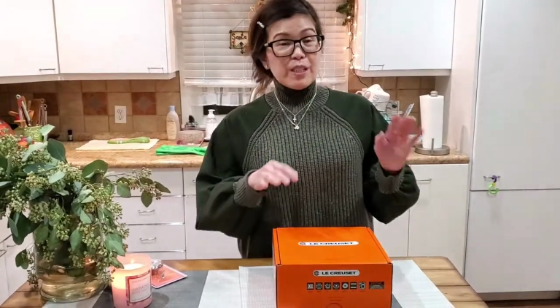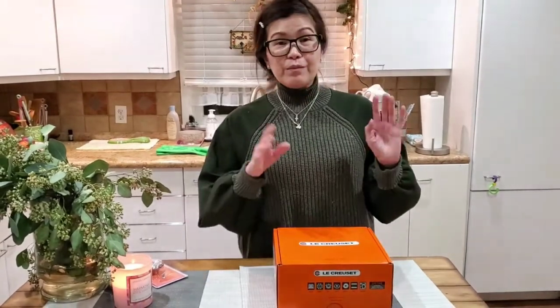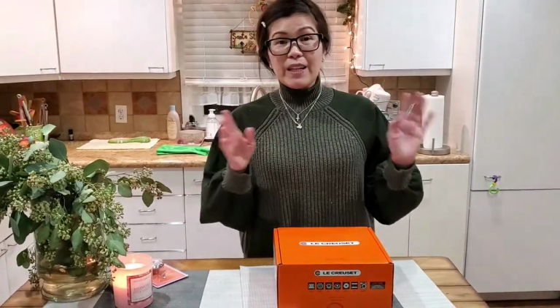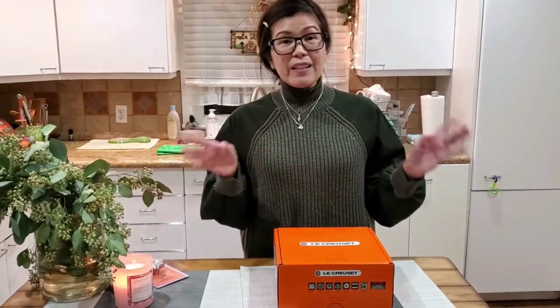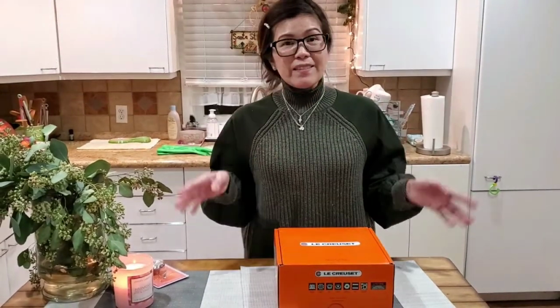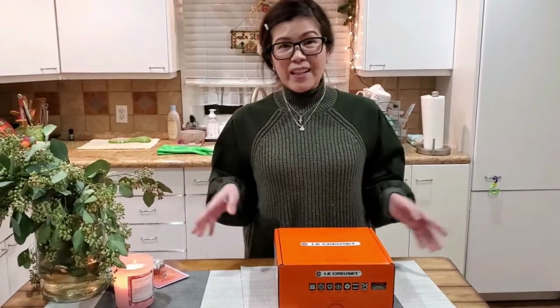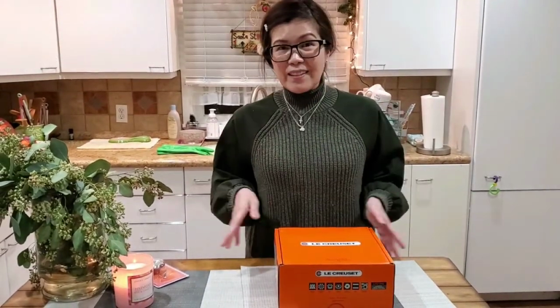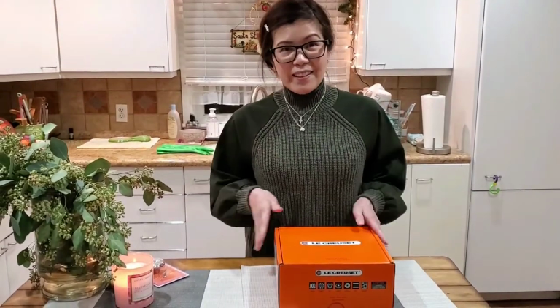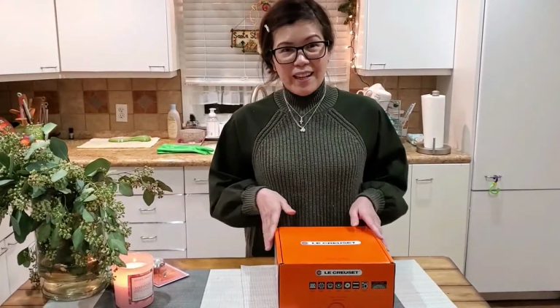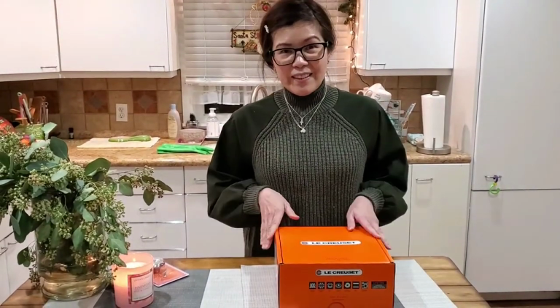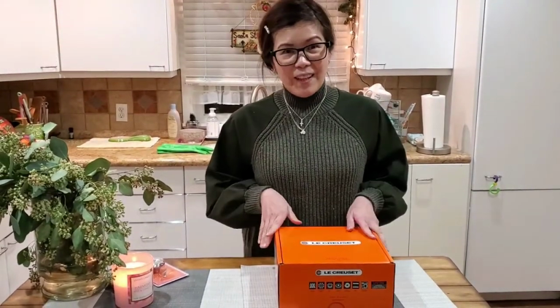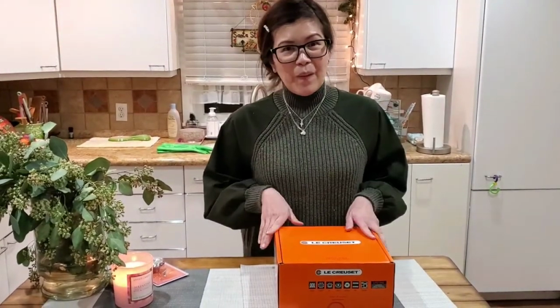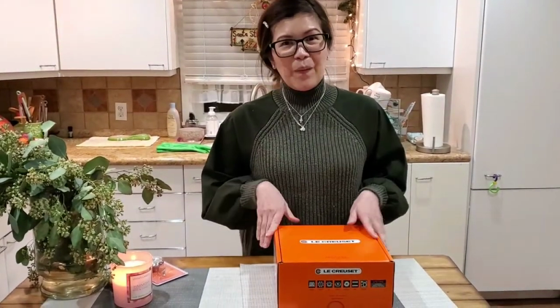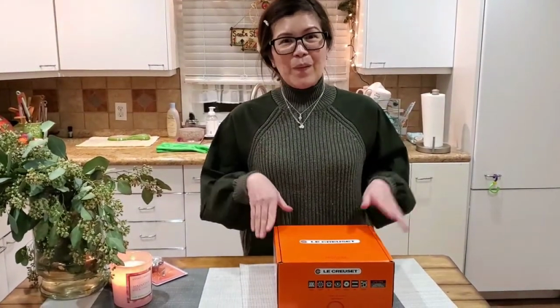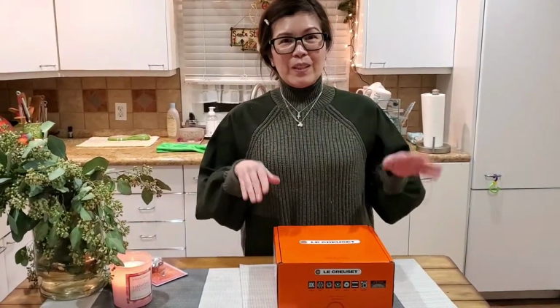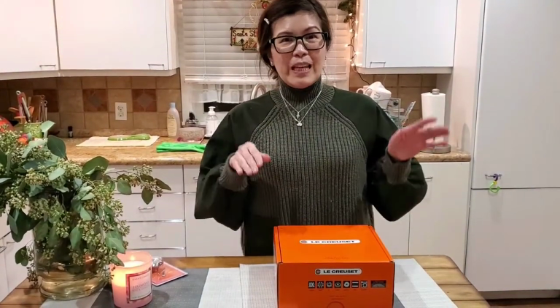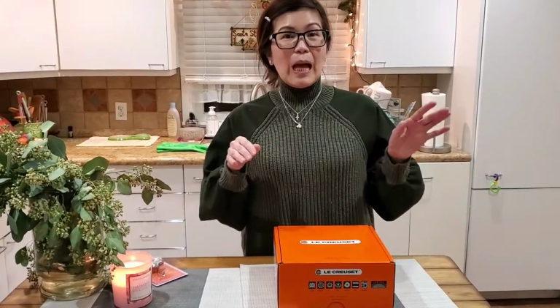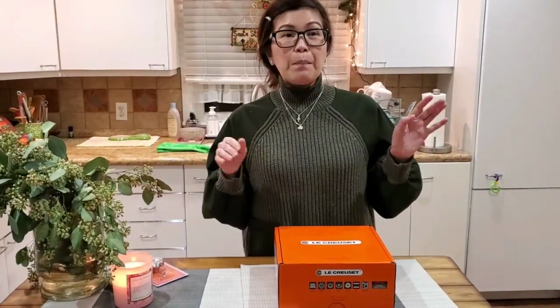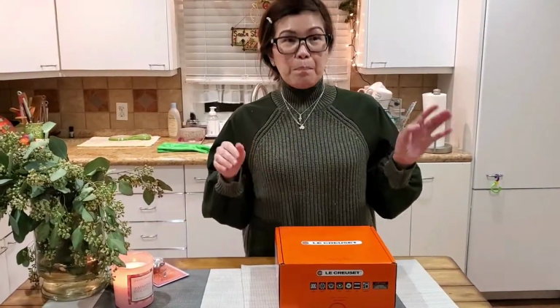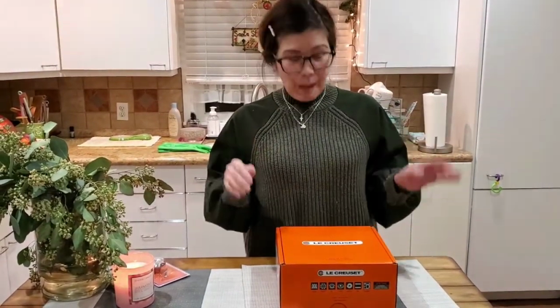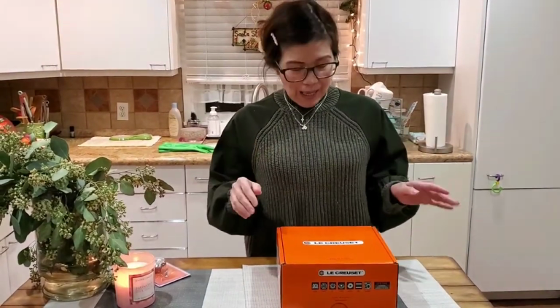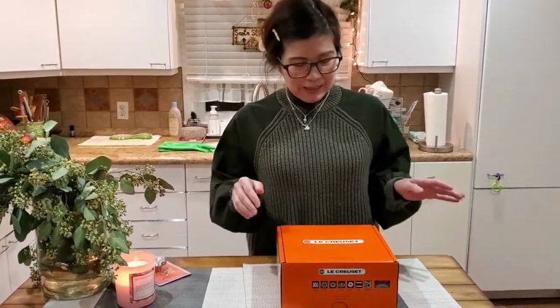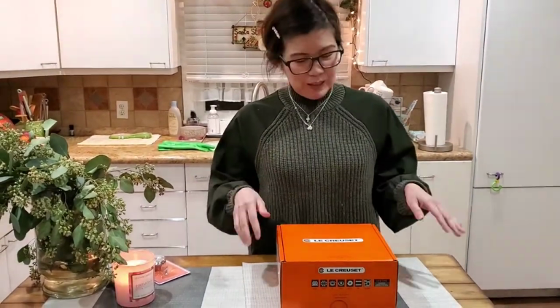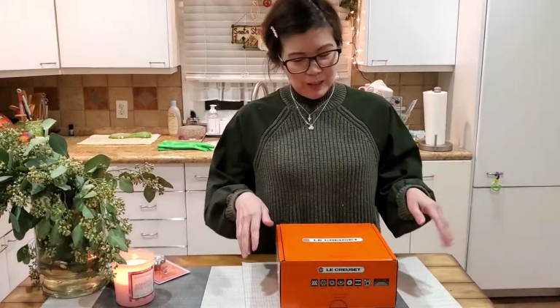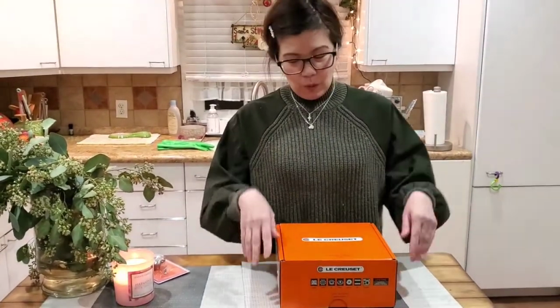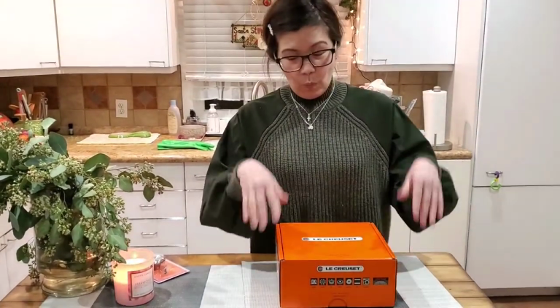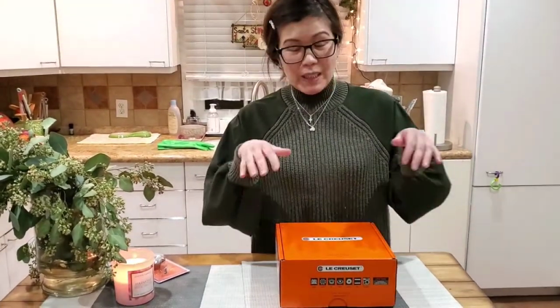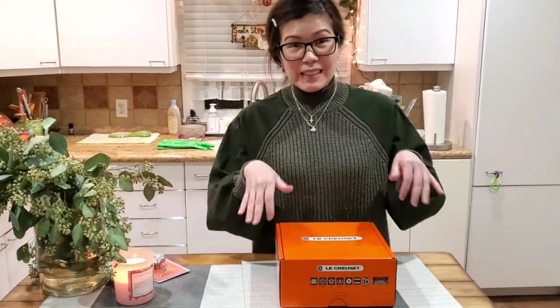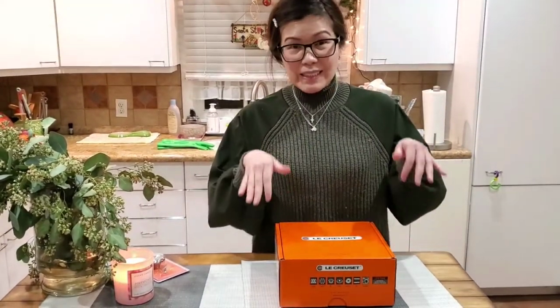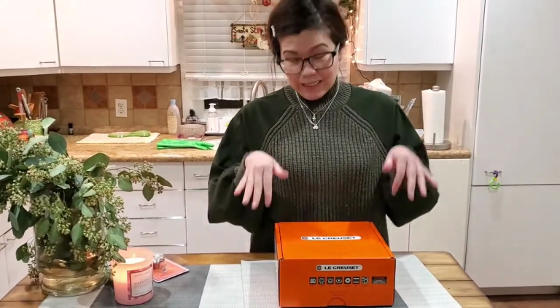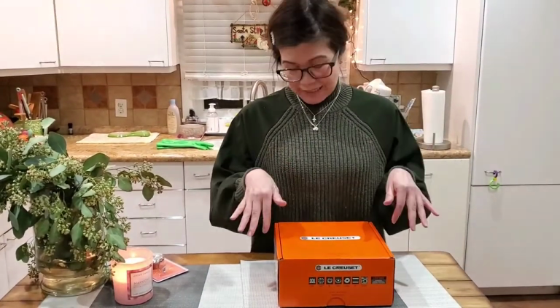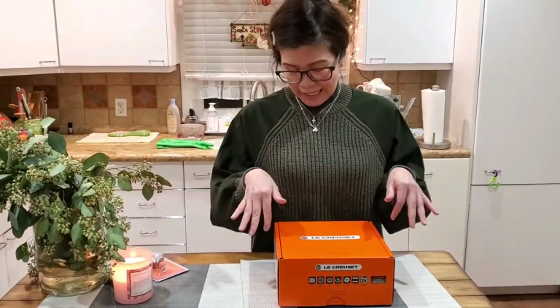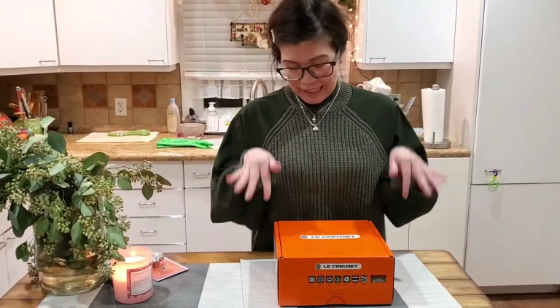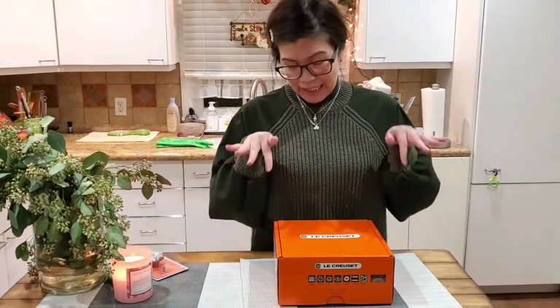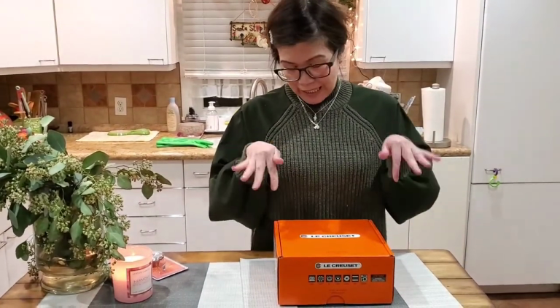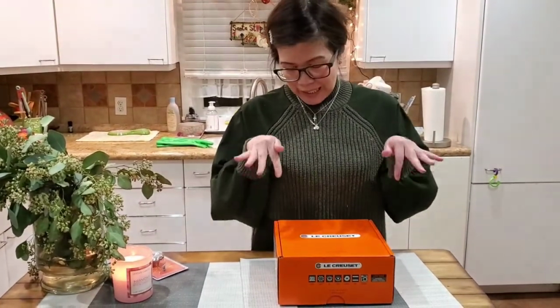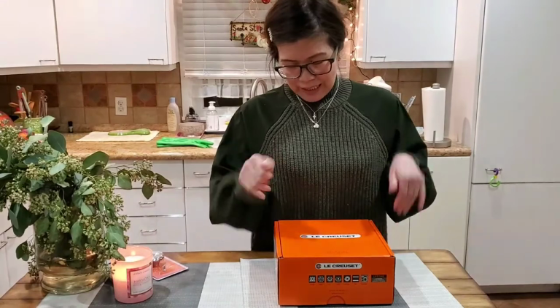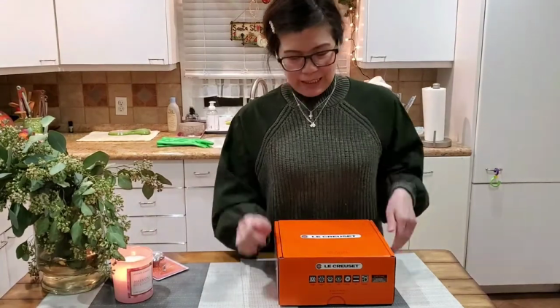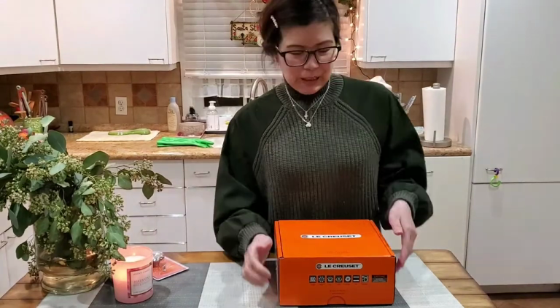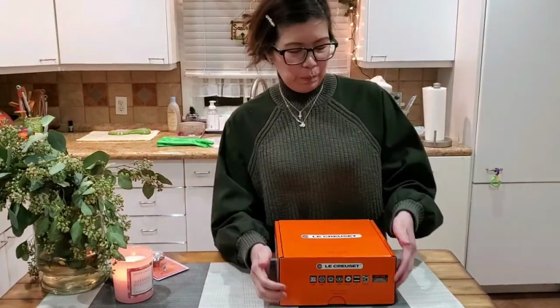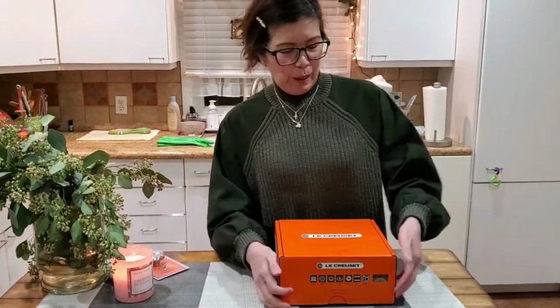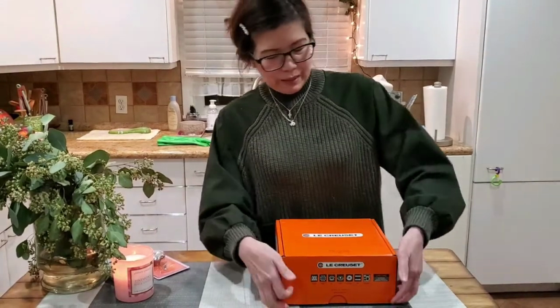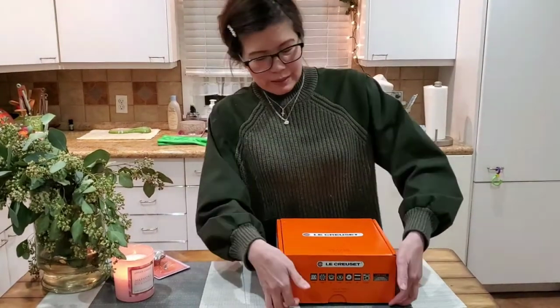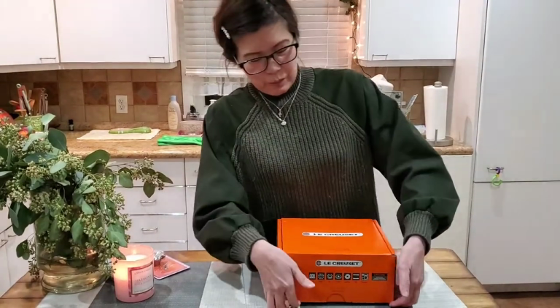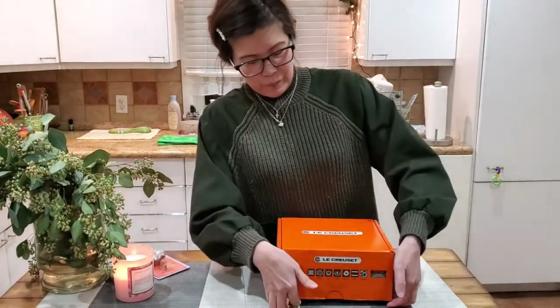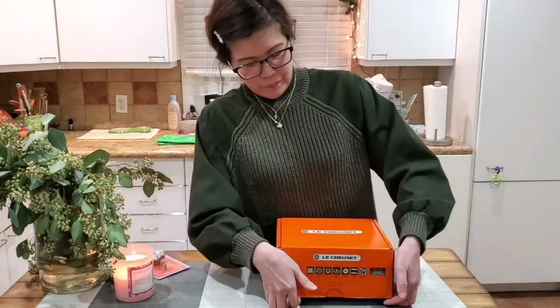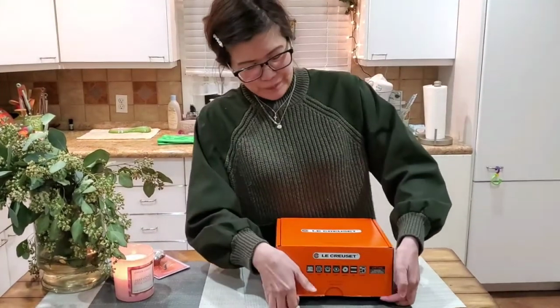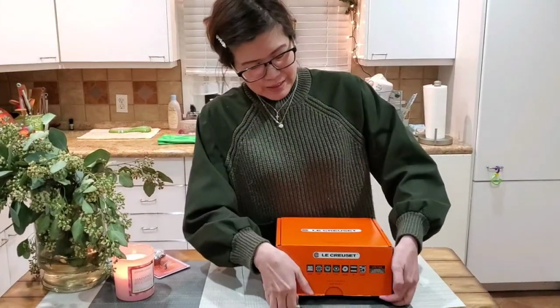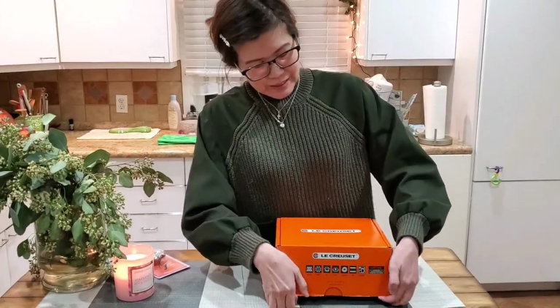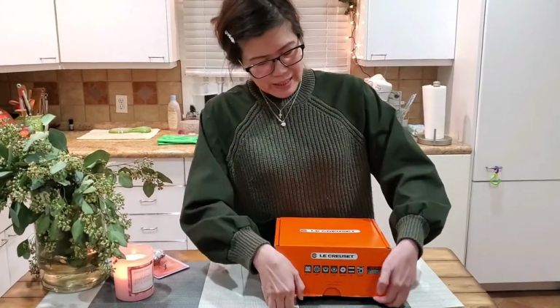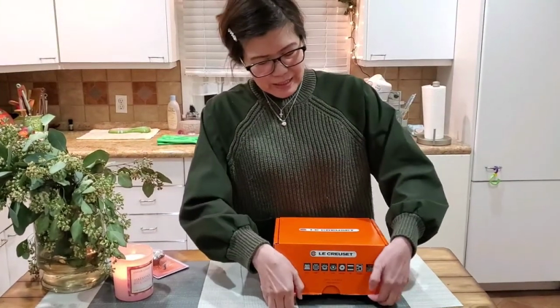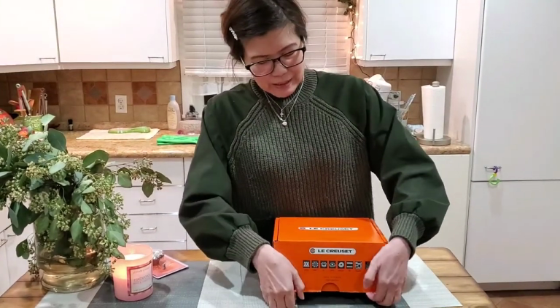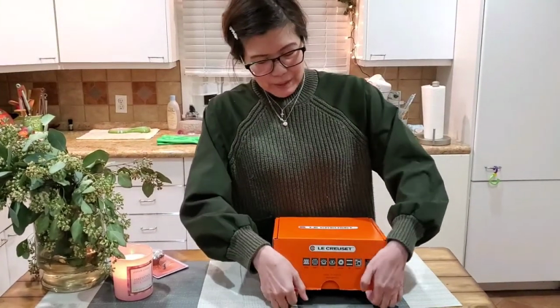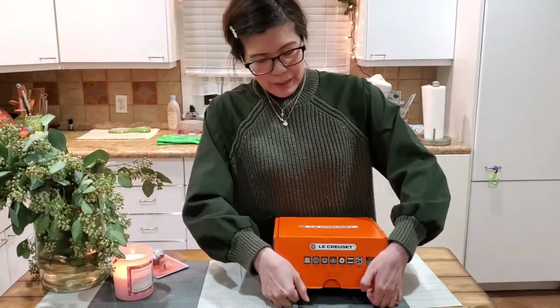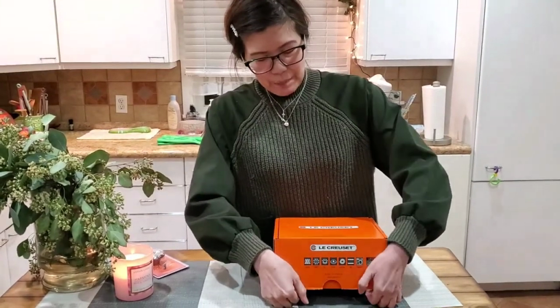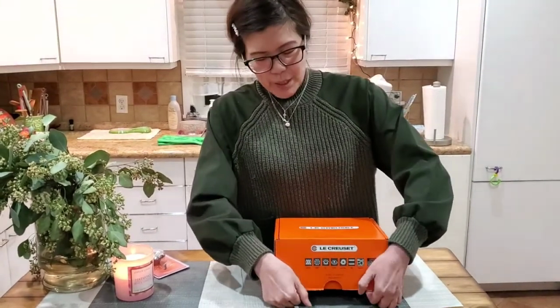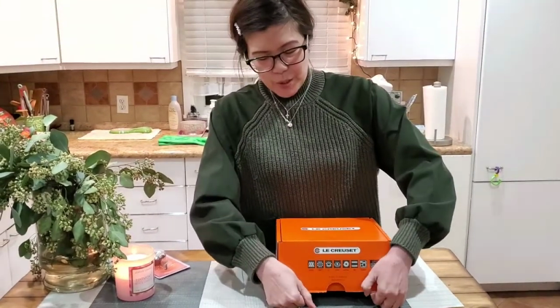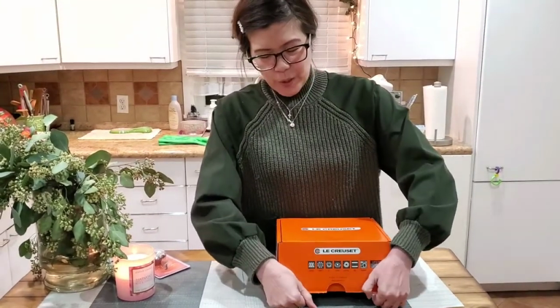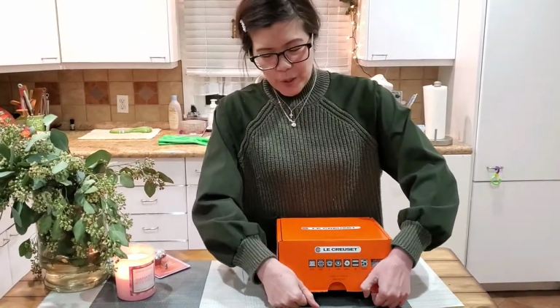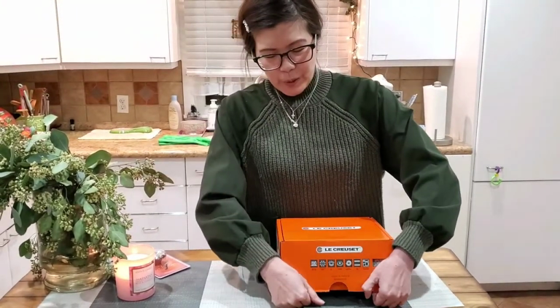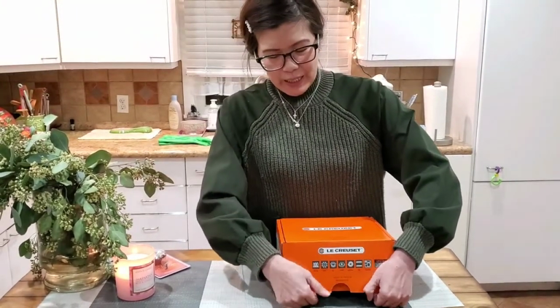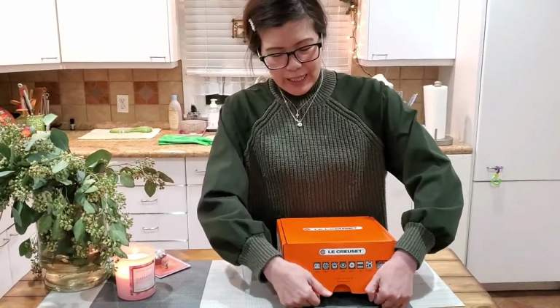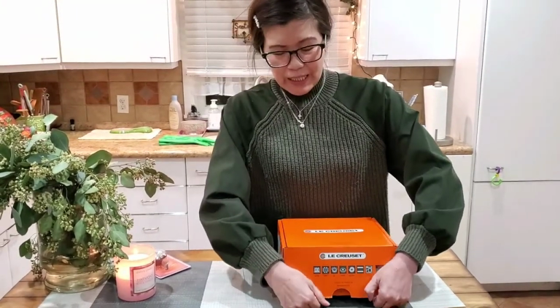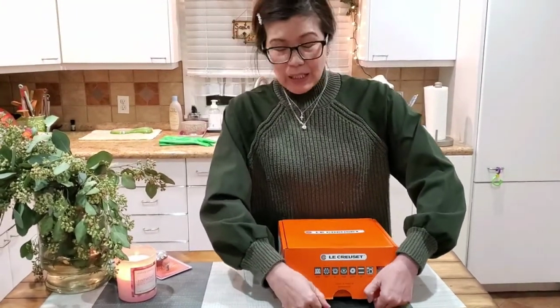What I'm going to show you right now is an unboxing, which is very trendy right now — unboxing what's inside the box. So let me show you what I got today.